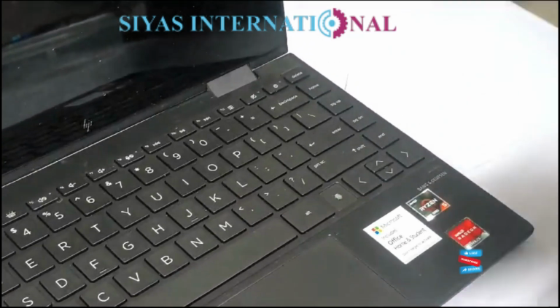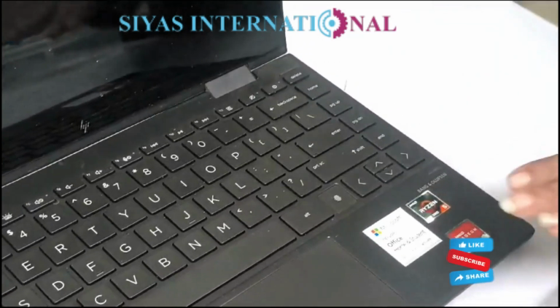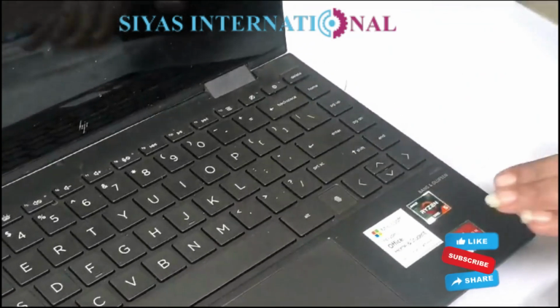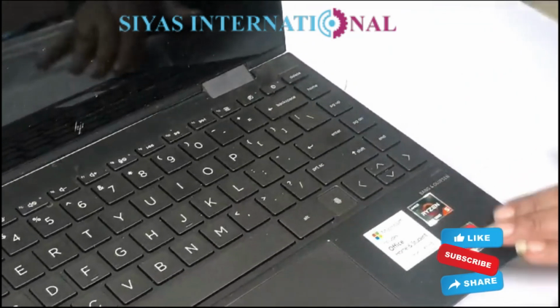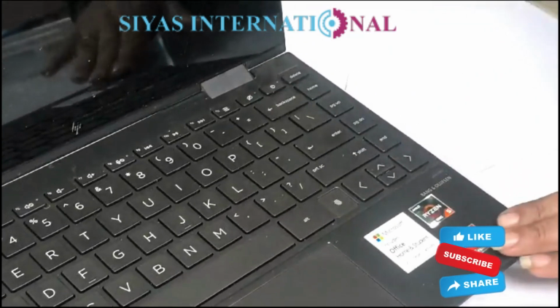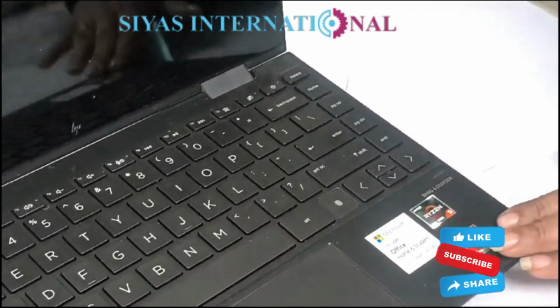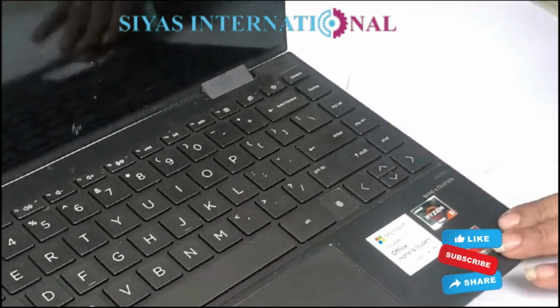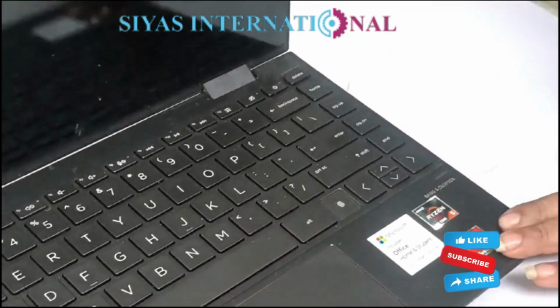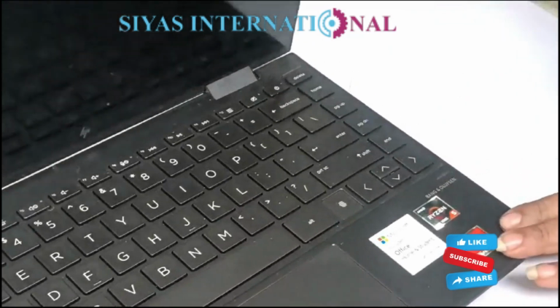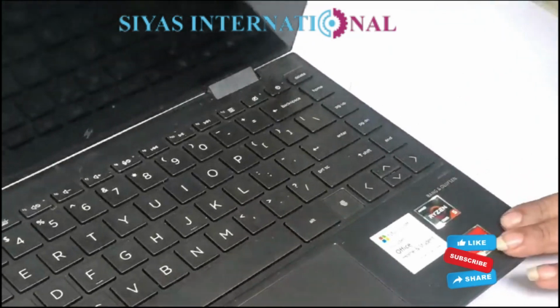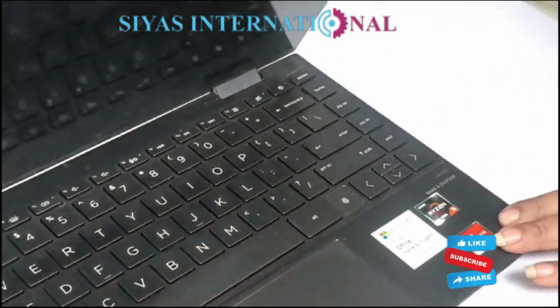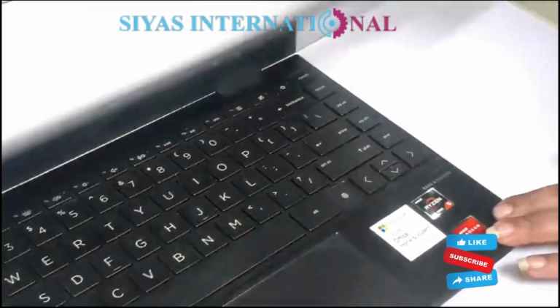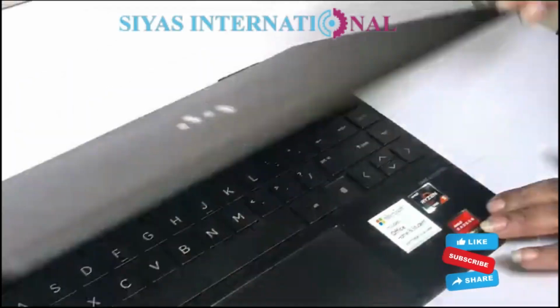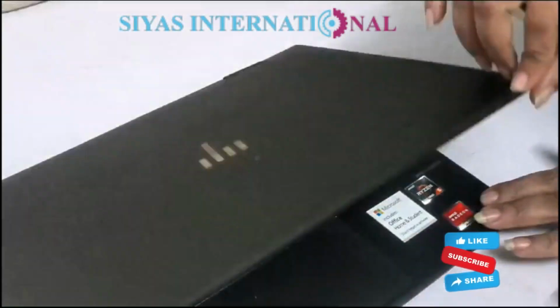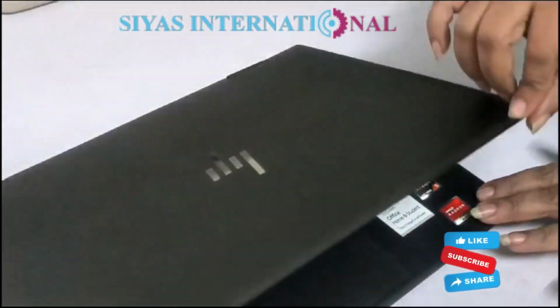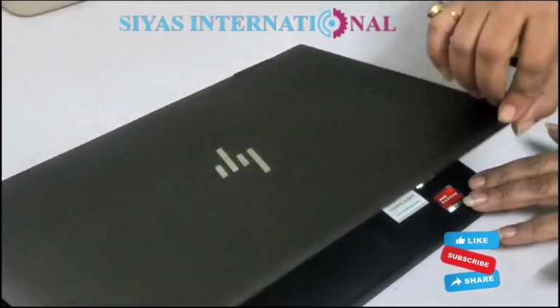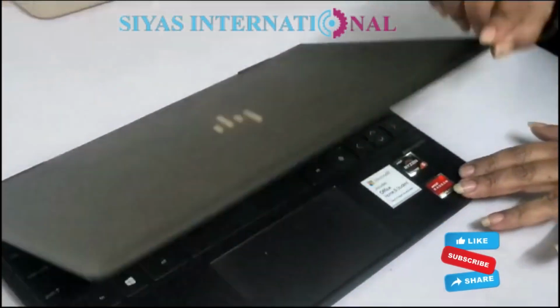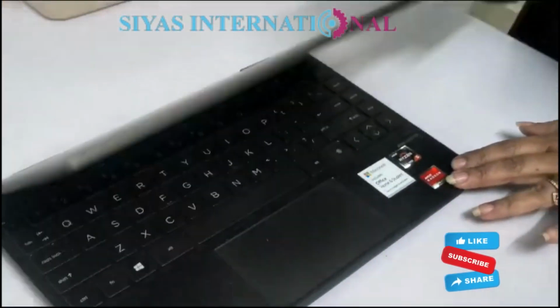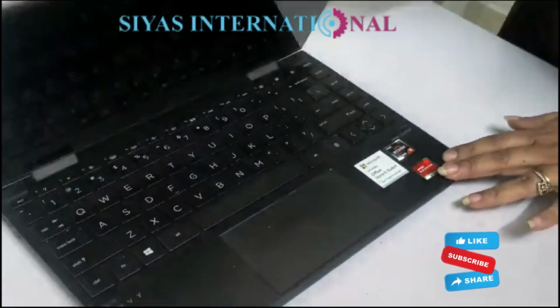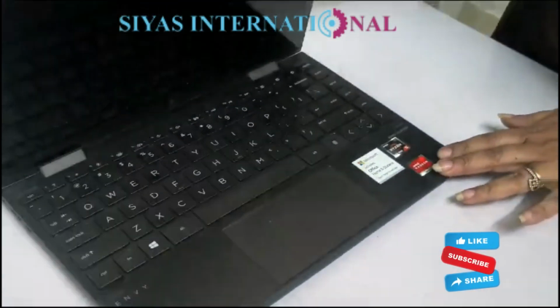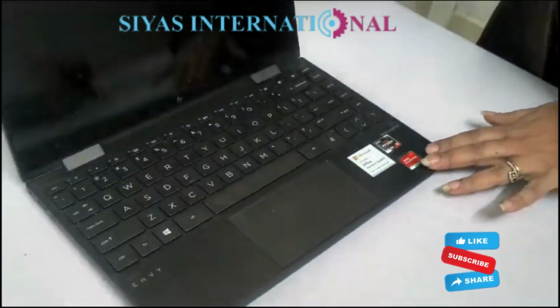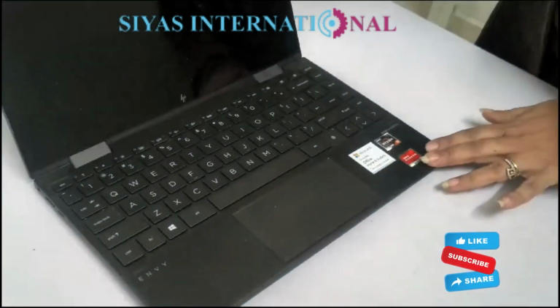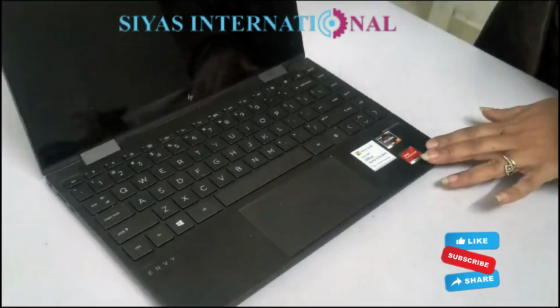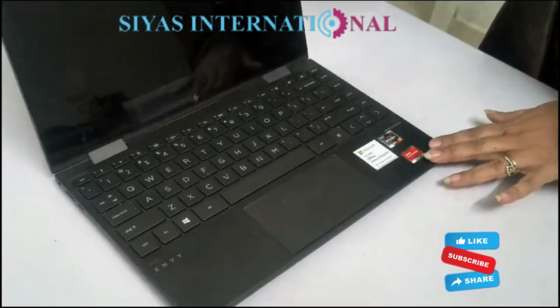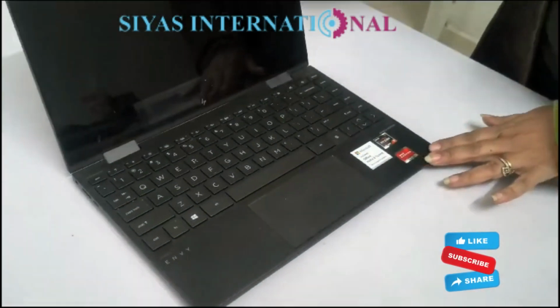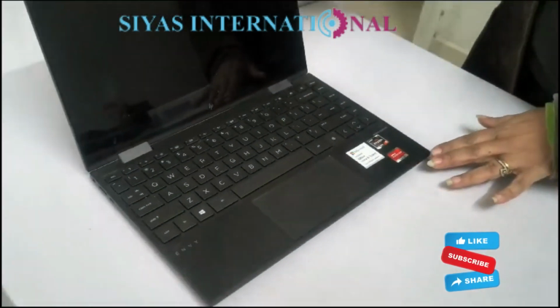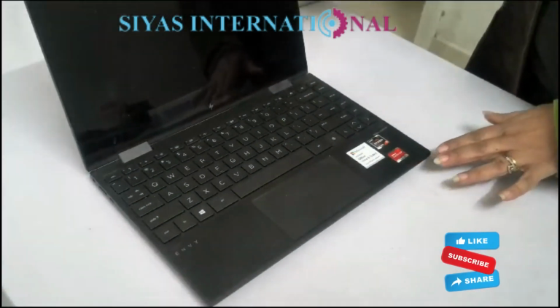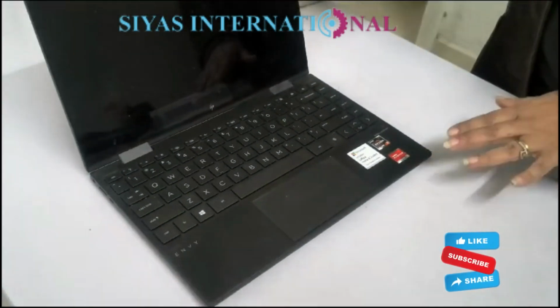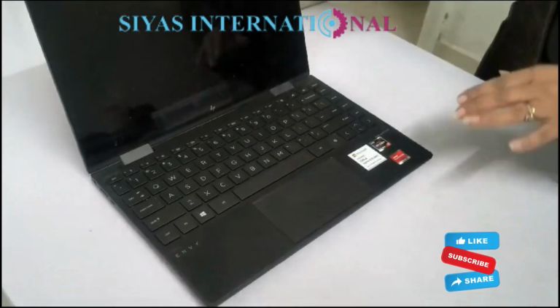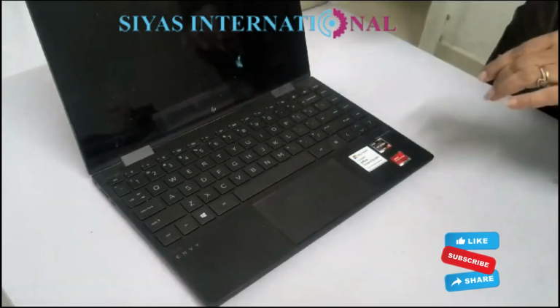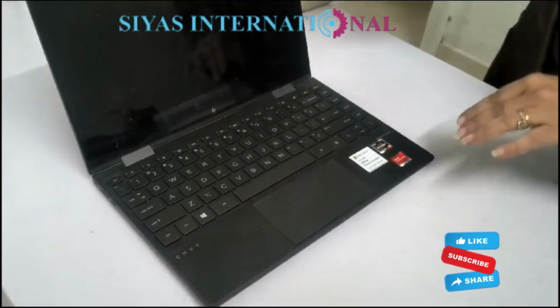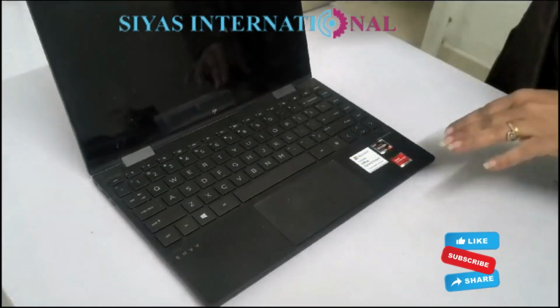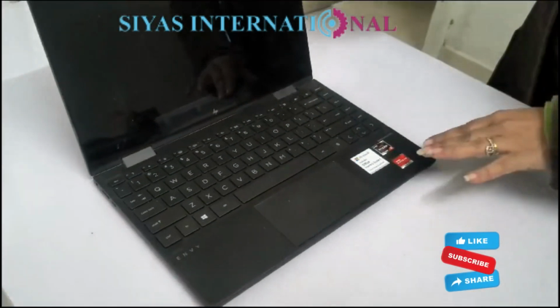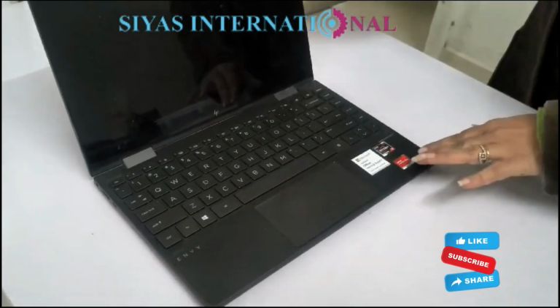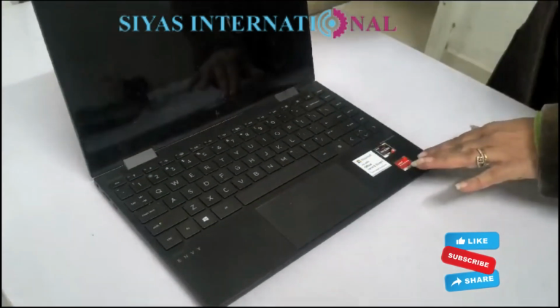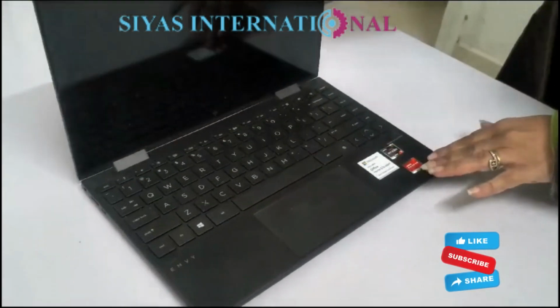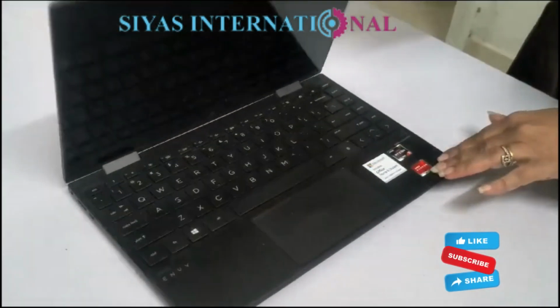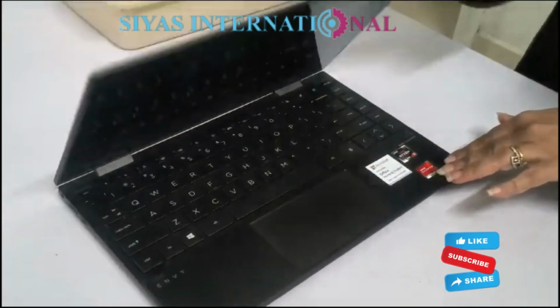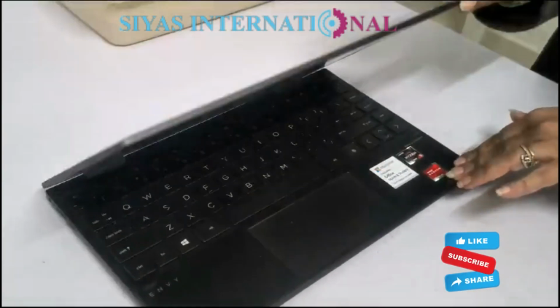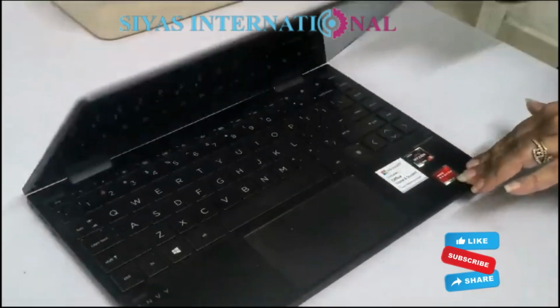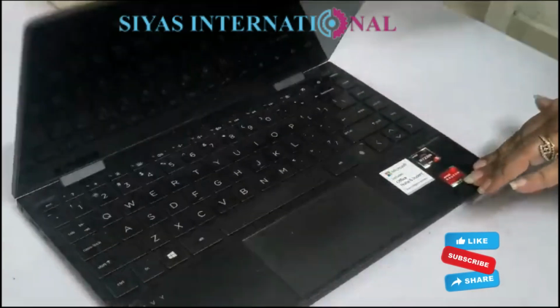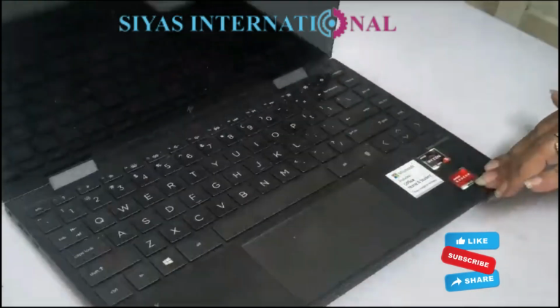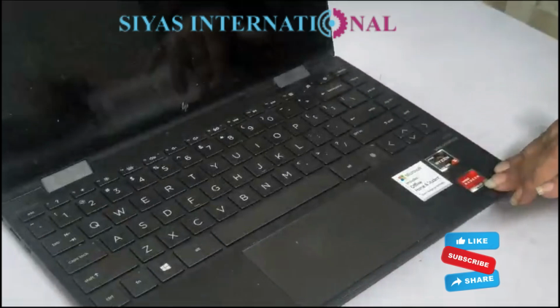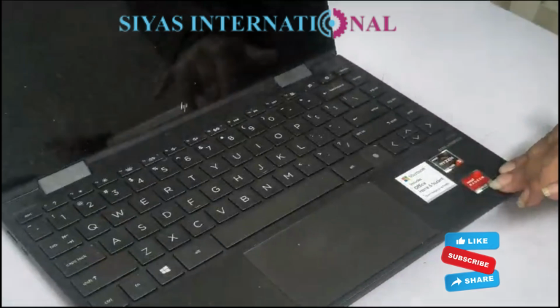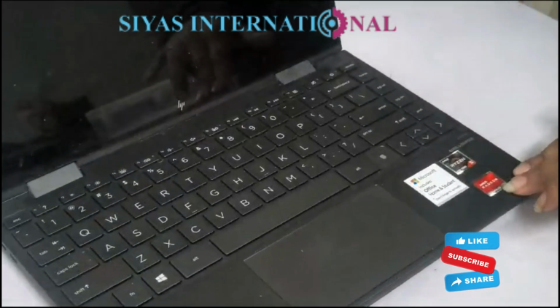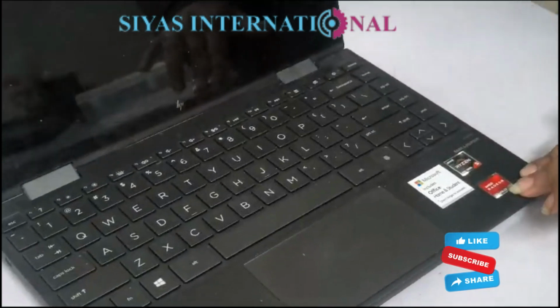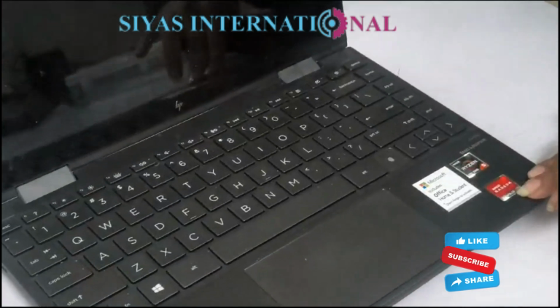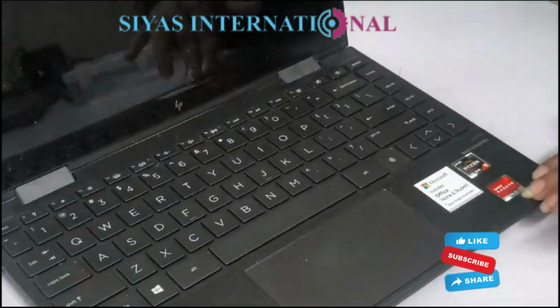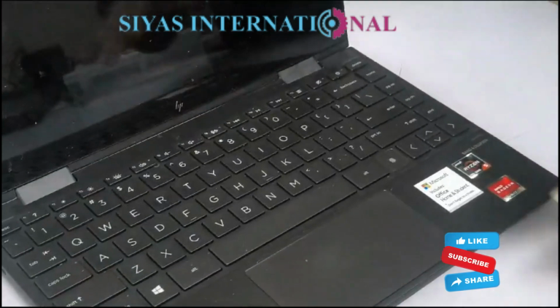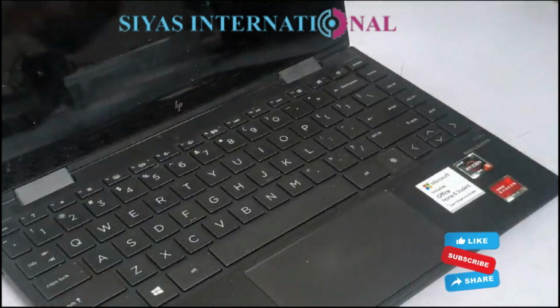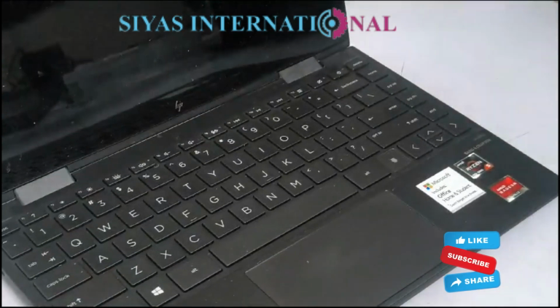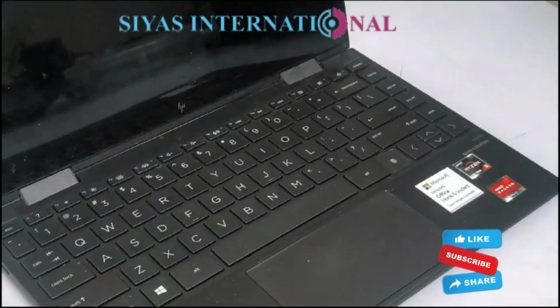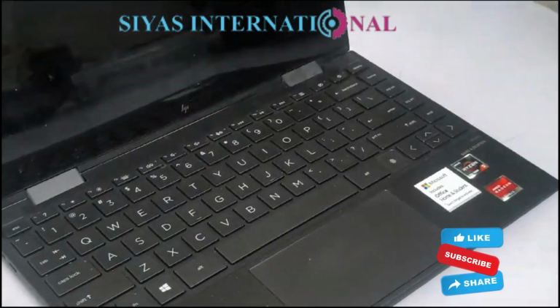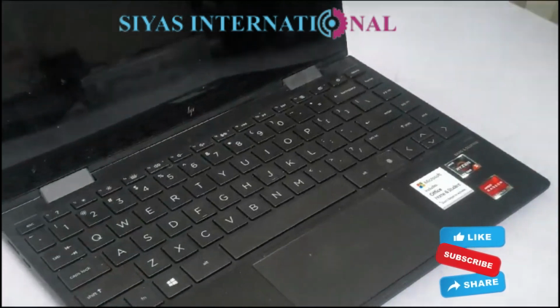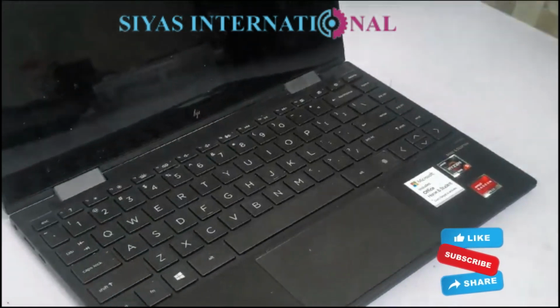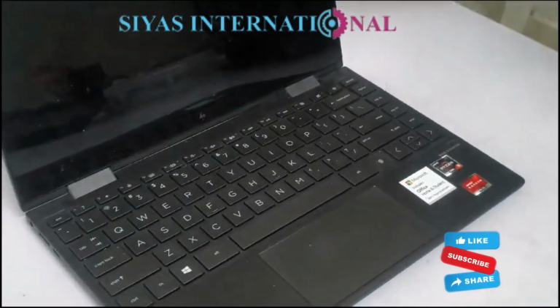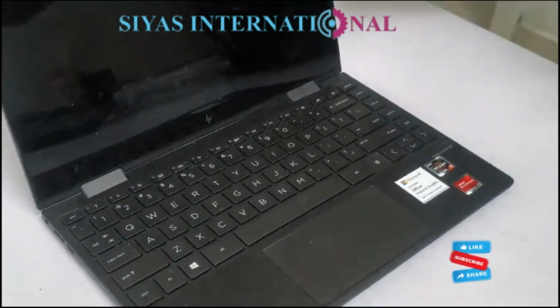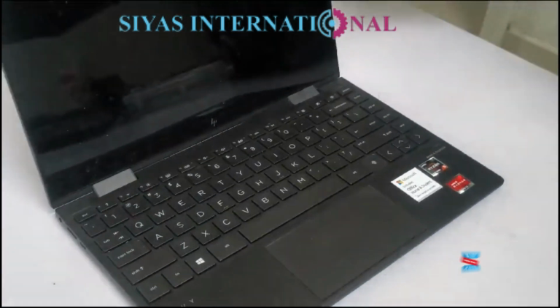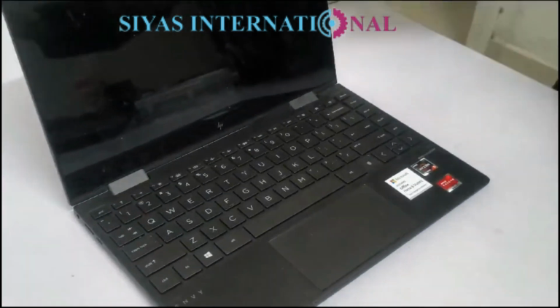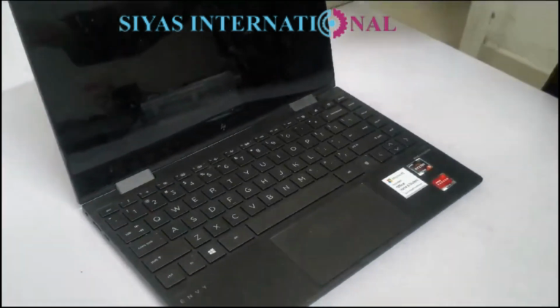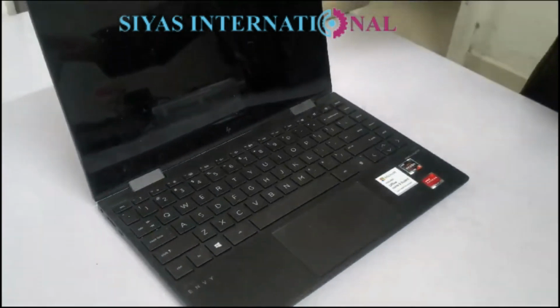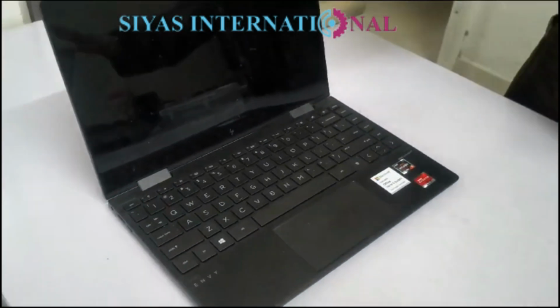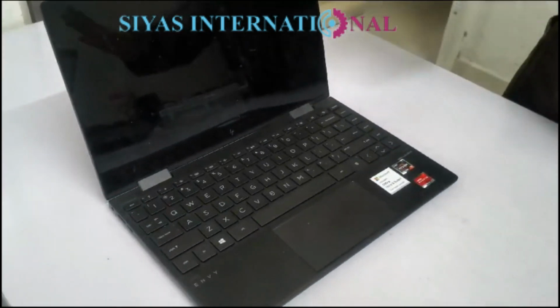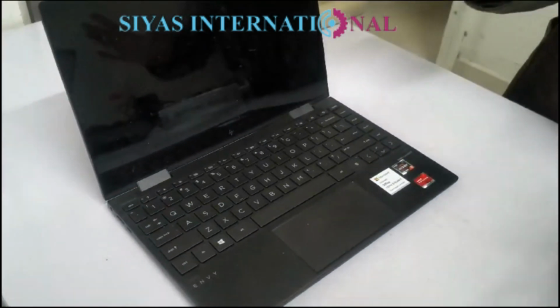The problems in this laptop are: first, the hinges are slightly hard. Second, the laptop fan is noisy.